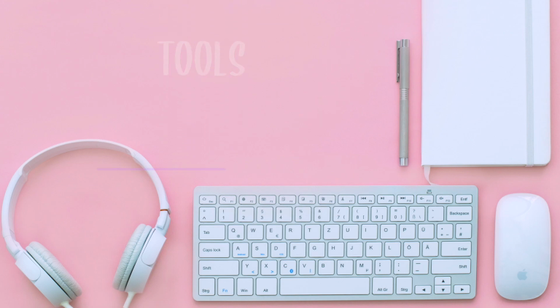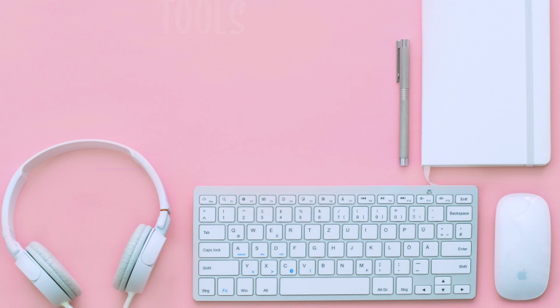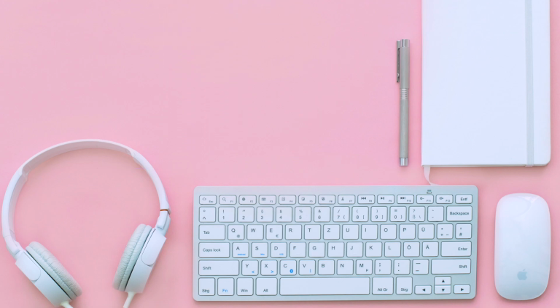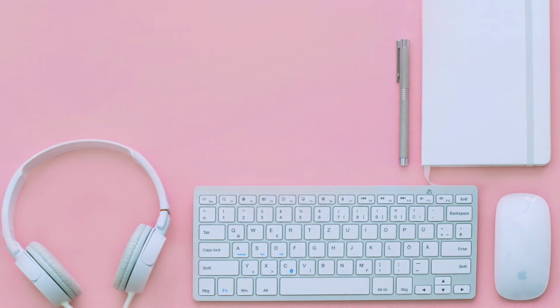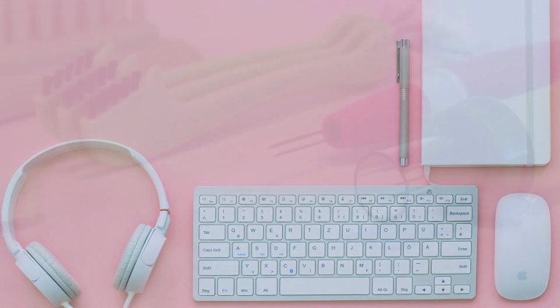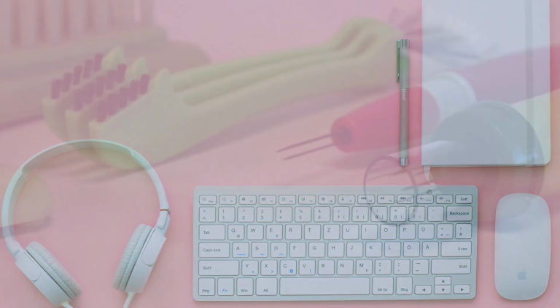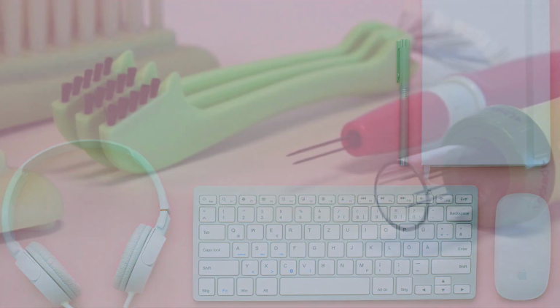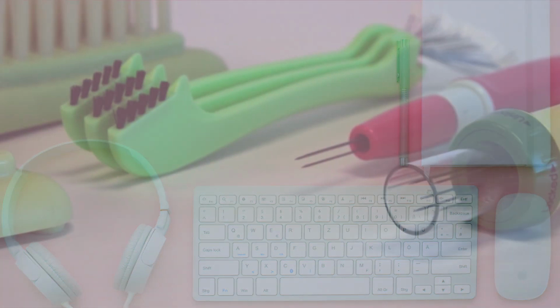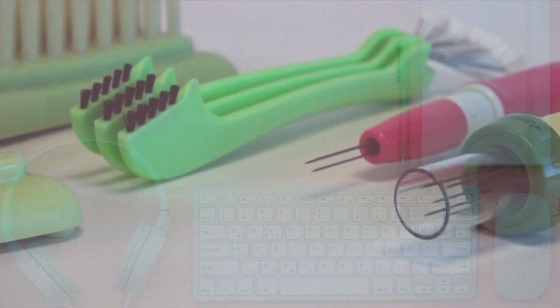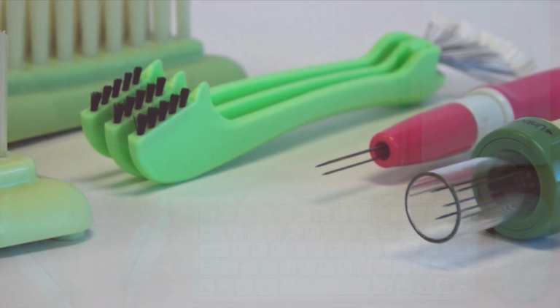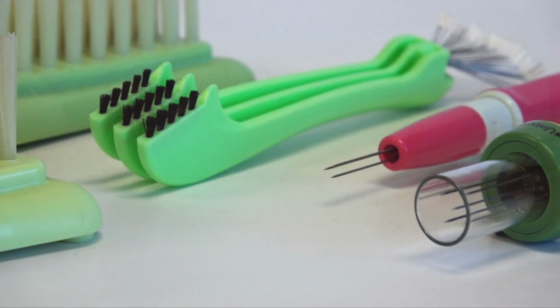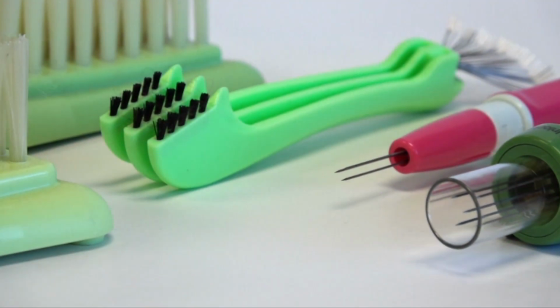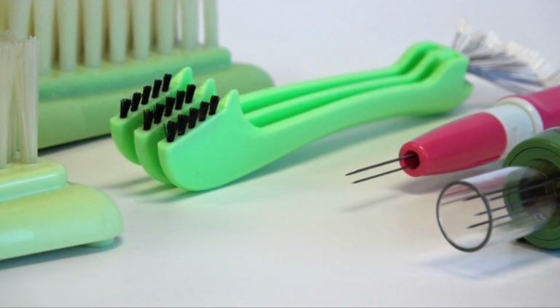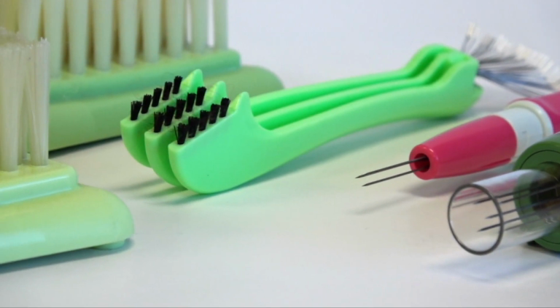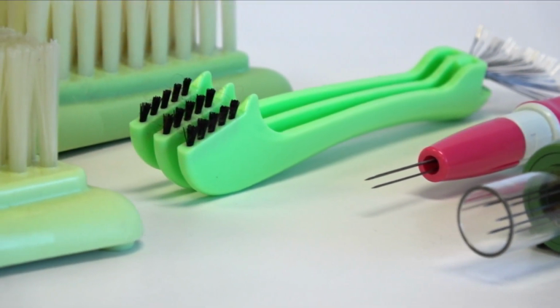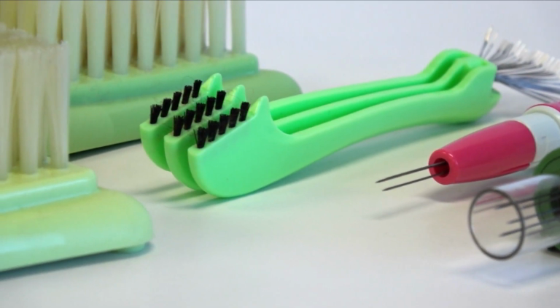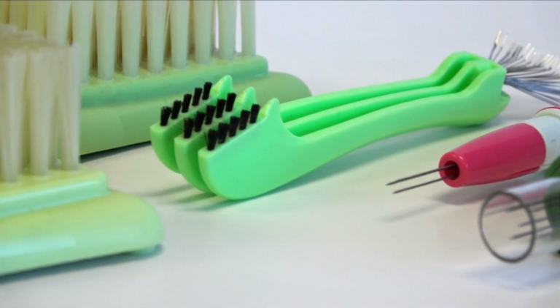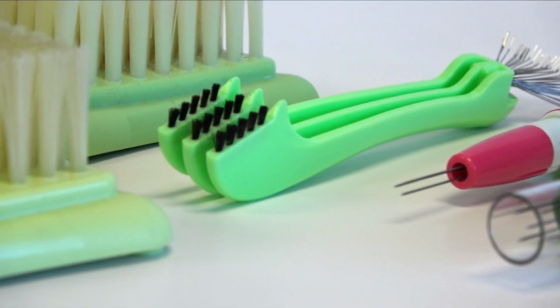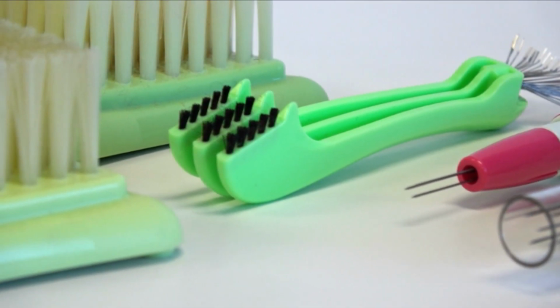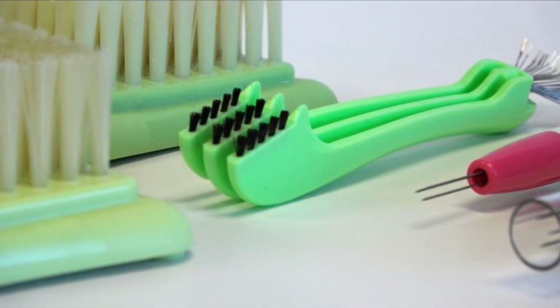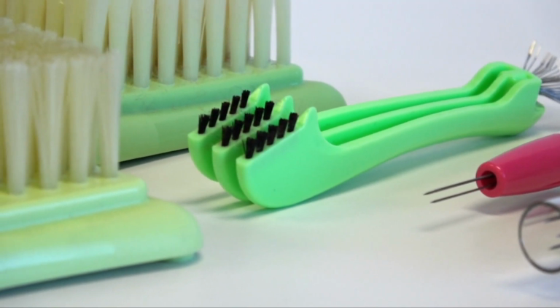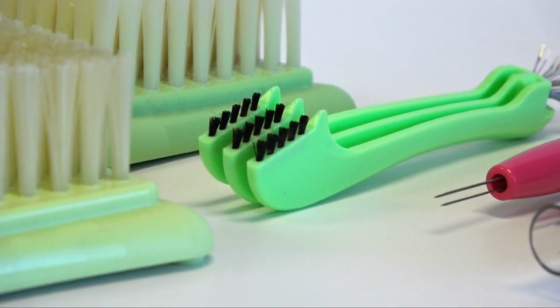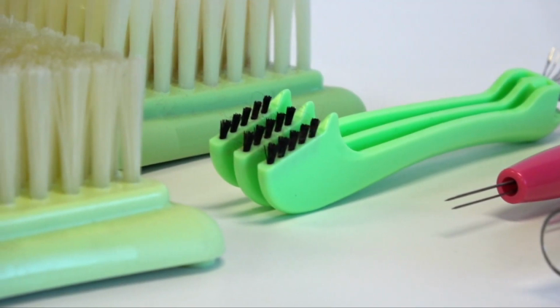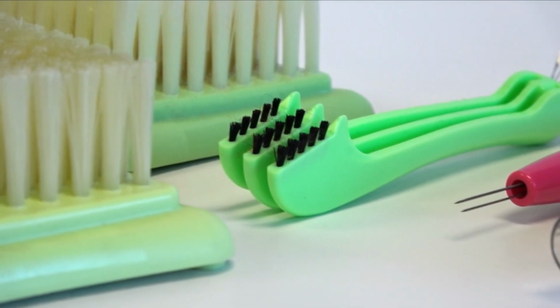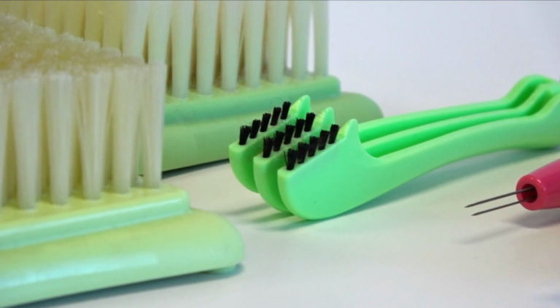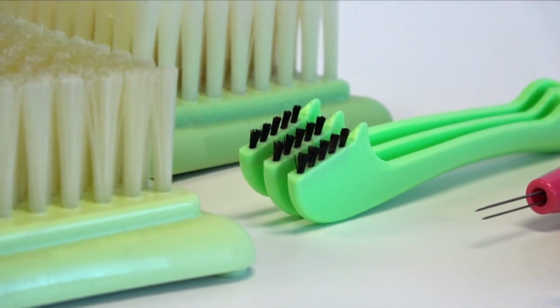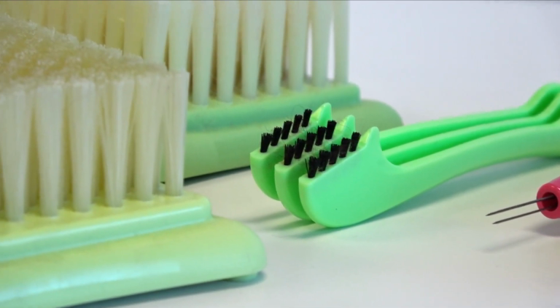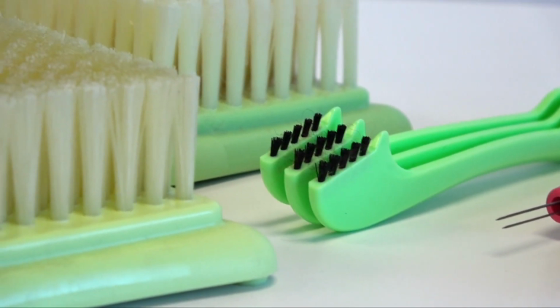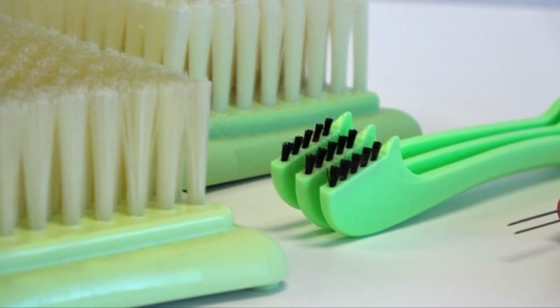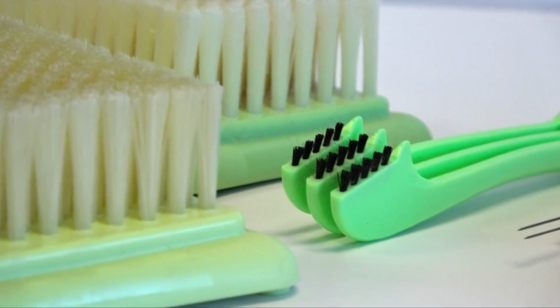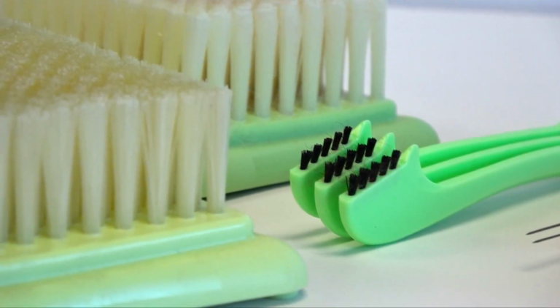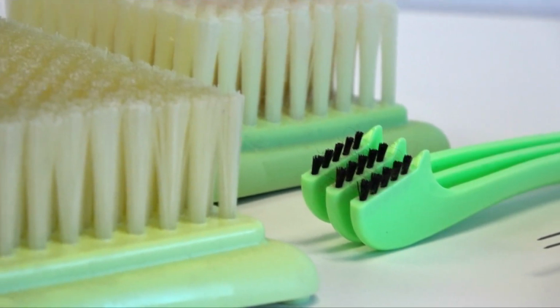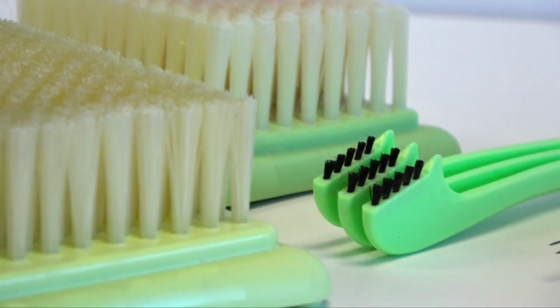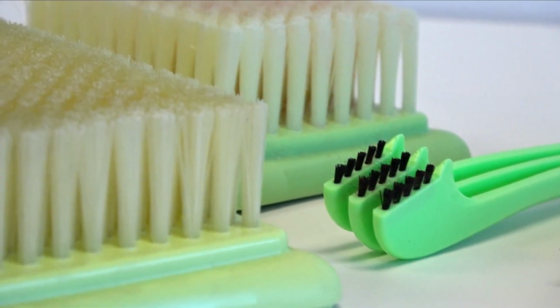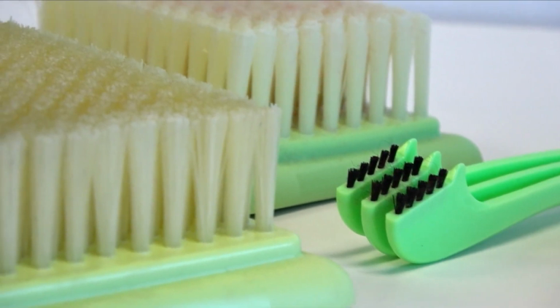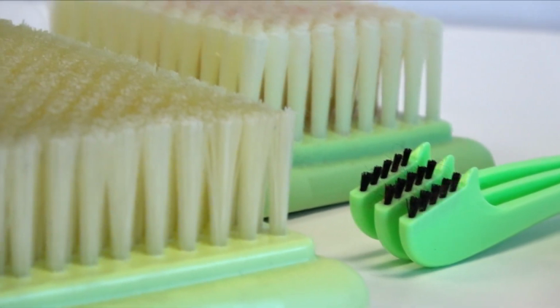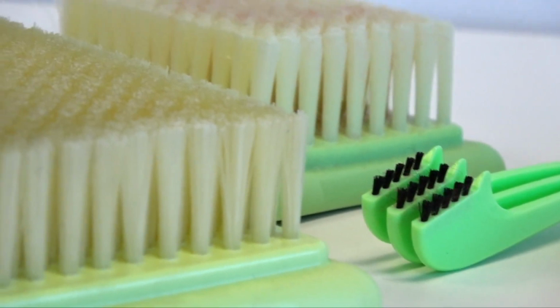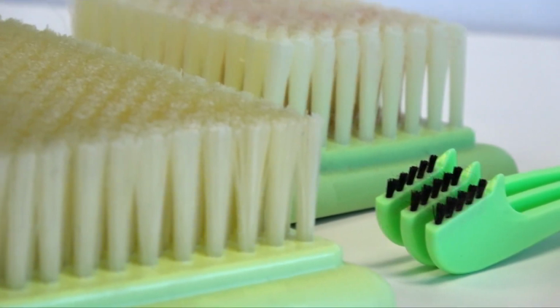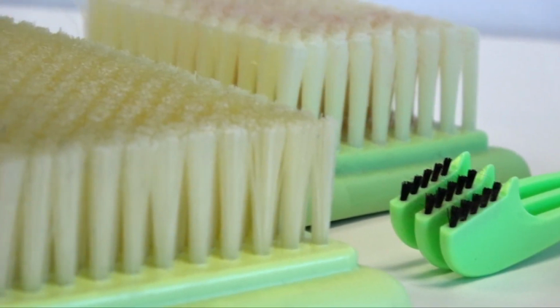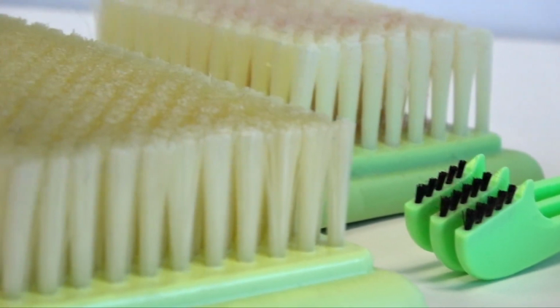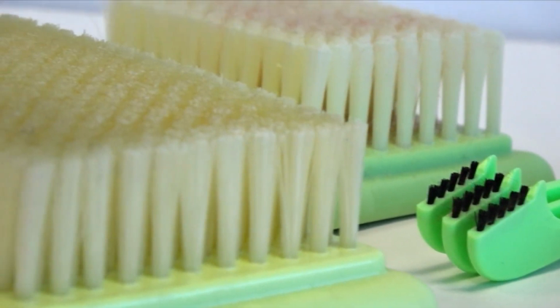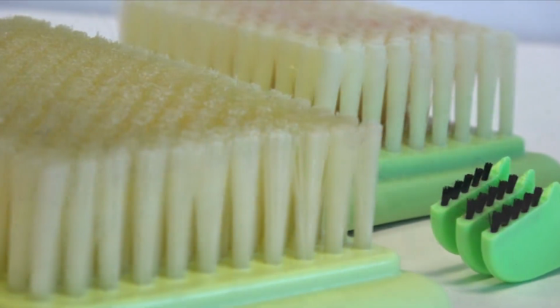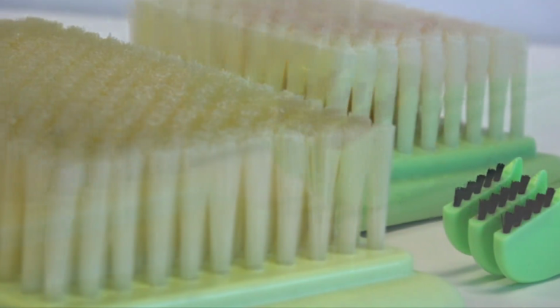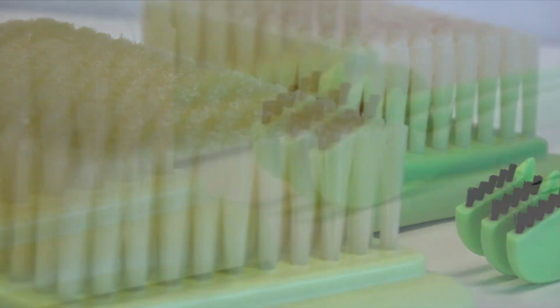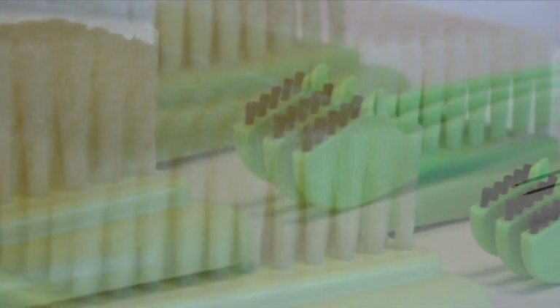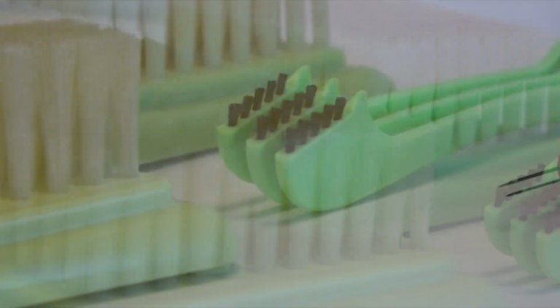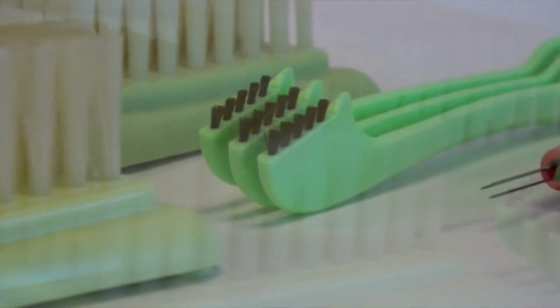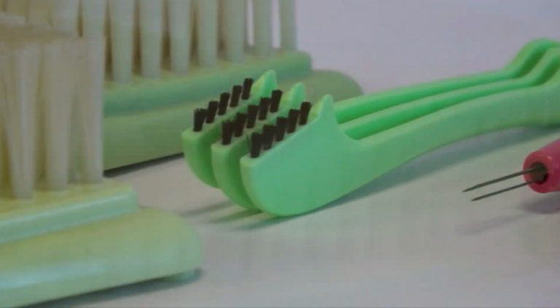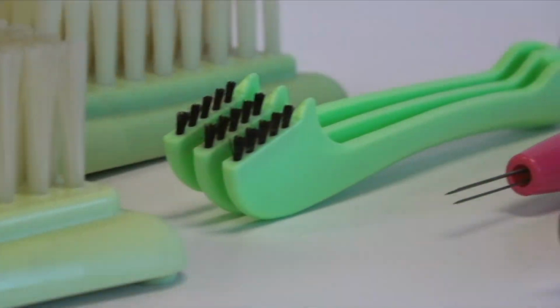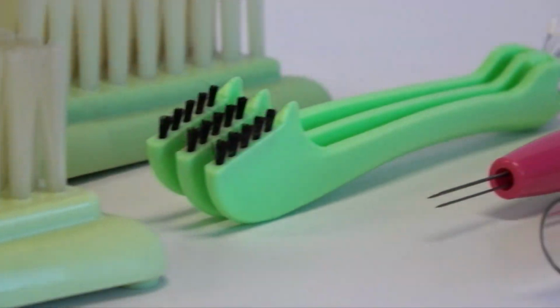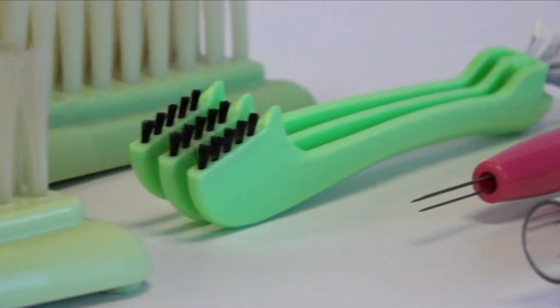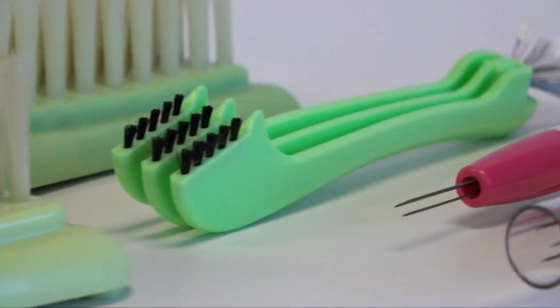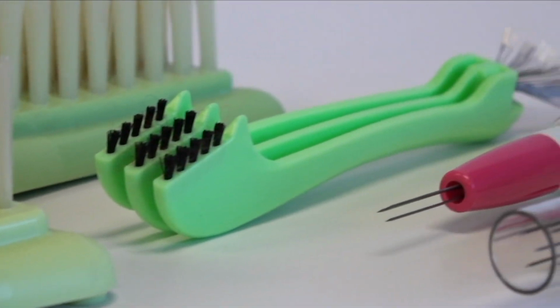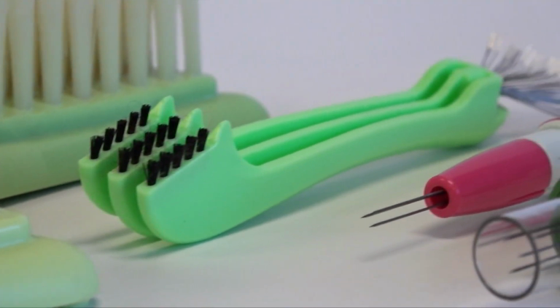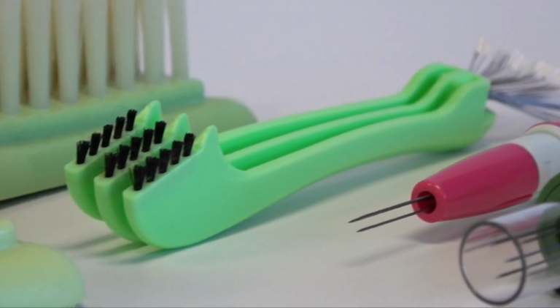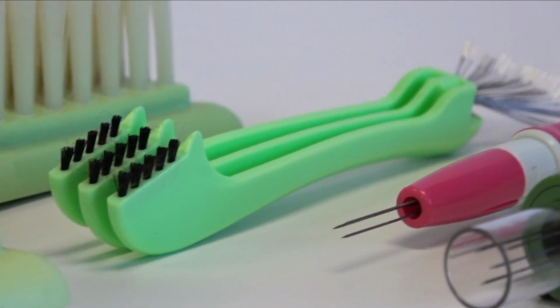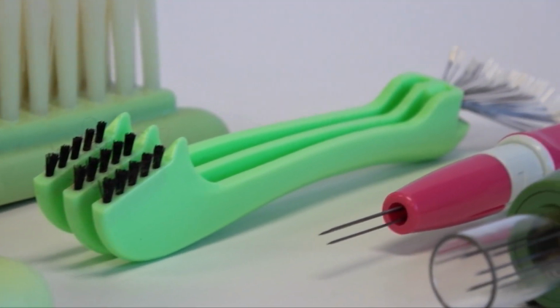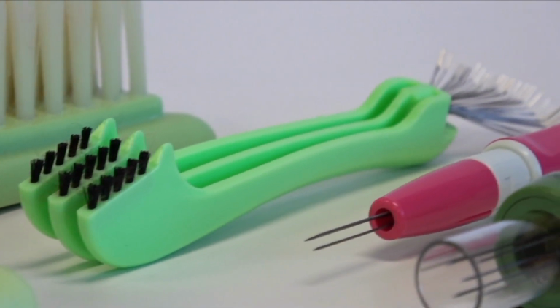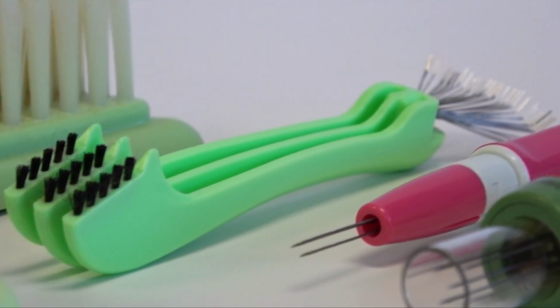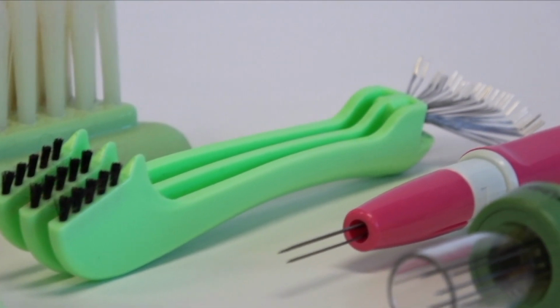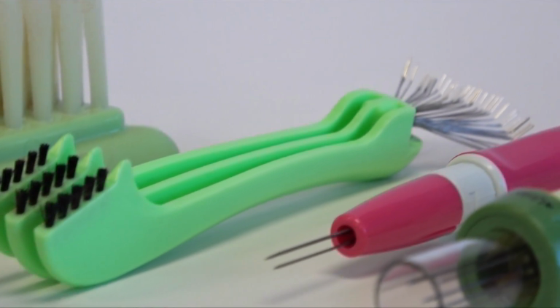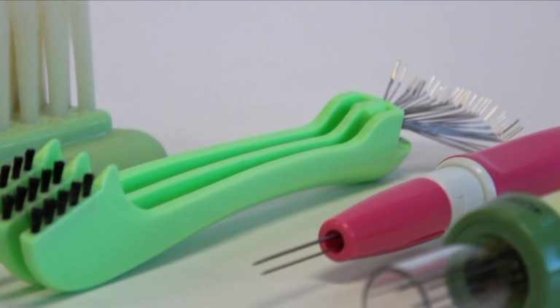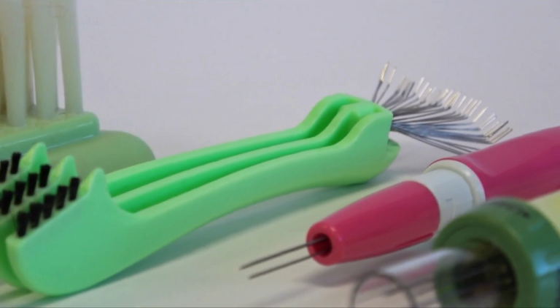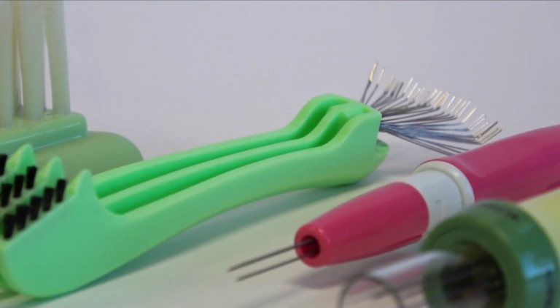Welcome to Tool School. Today we want to talk about Clover's needle felting products. Needle felting is an art form enjoying a current day resurgence.